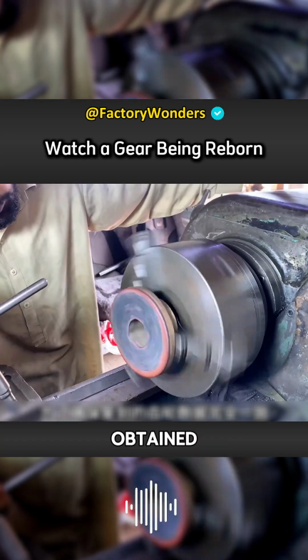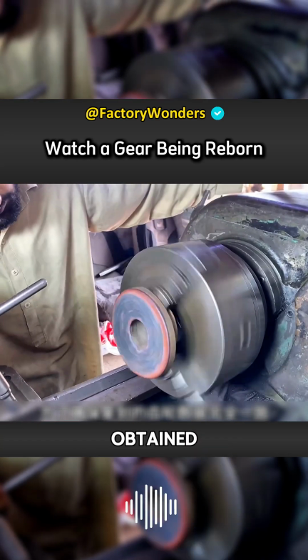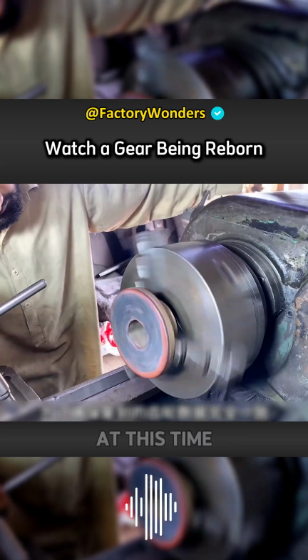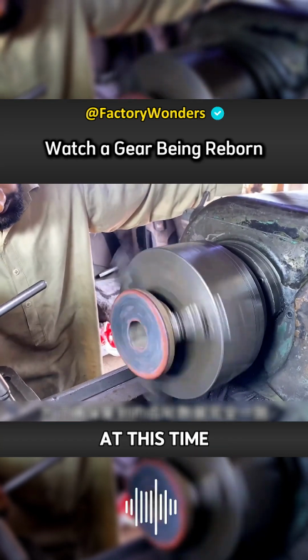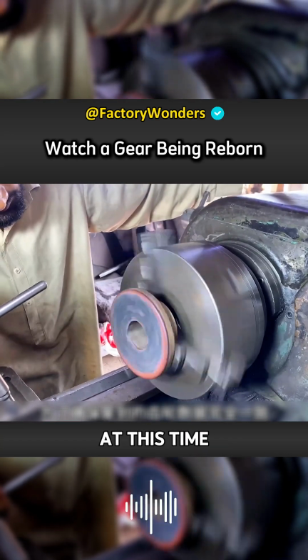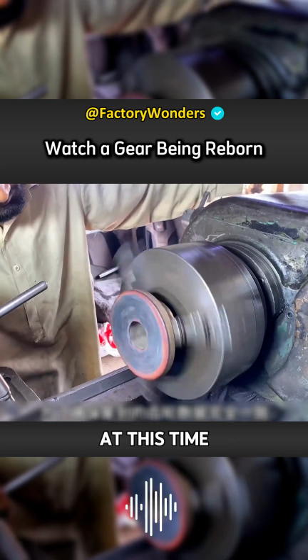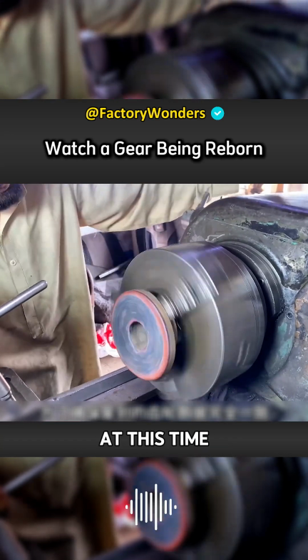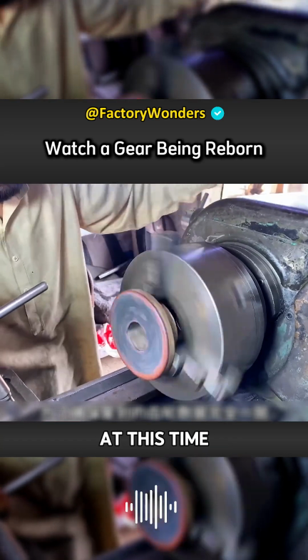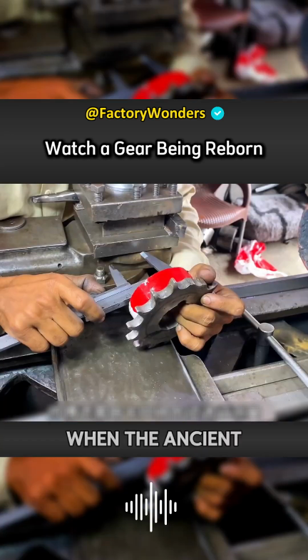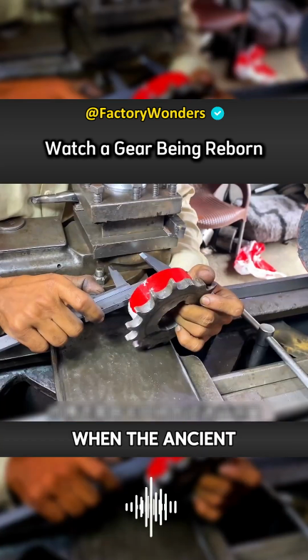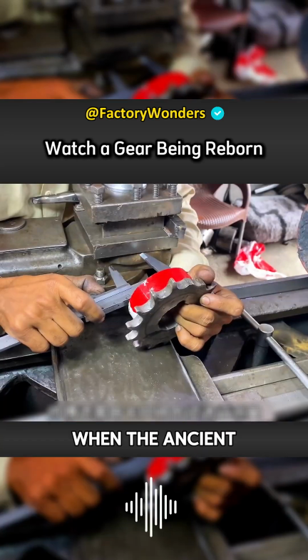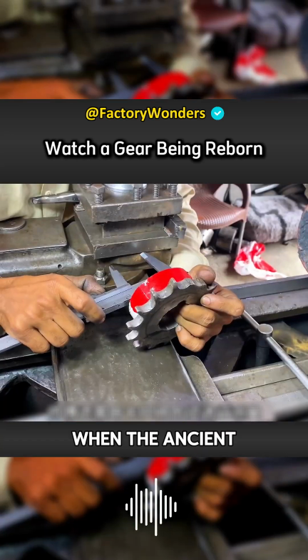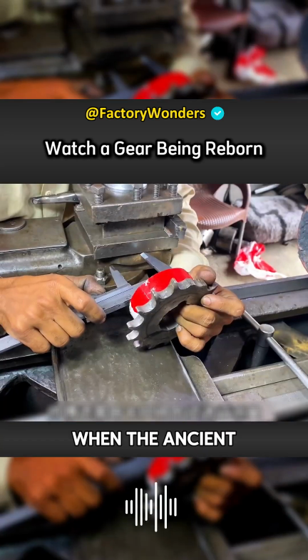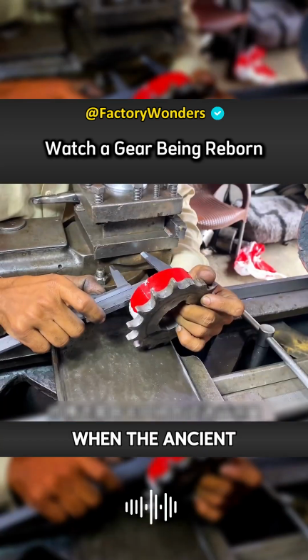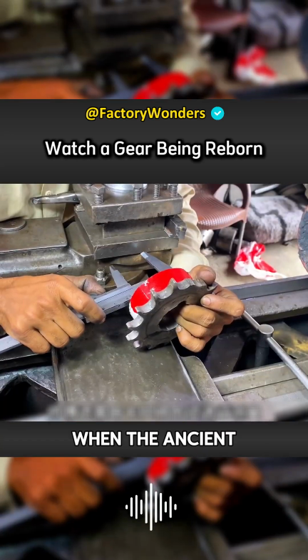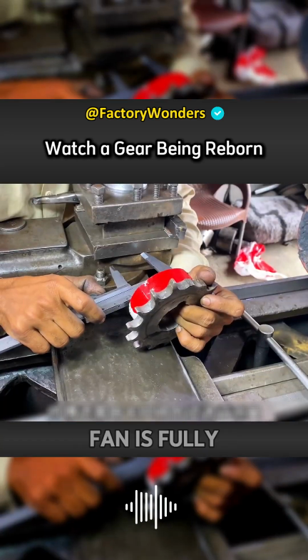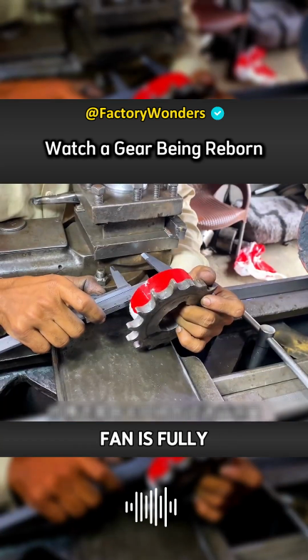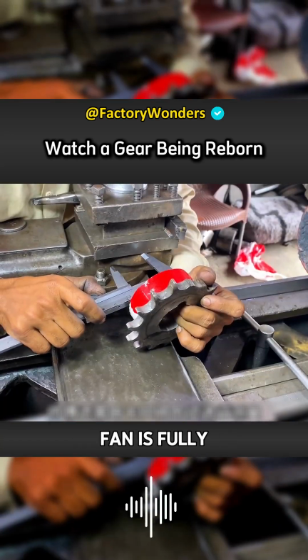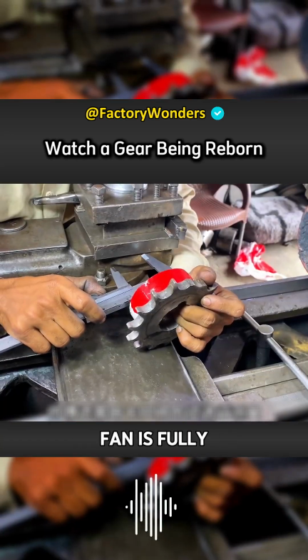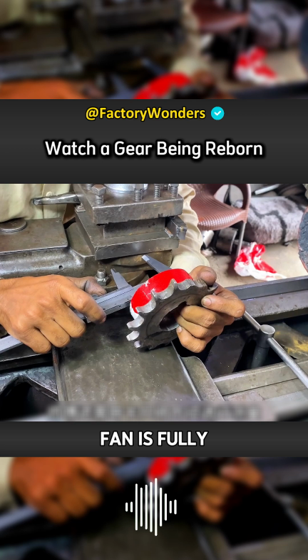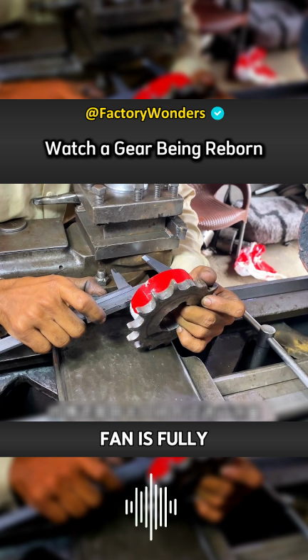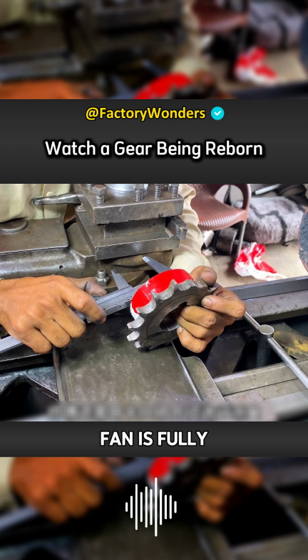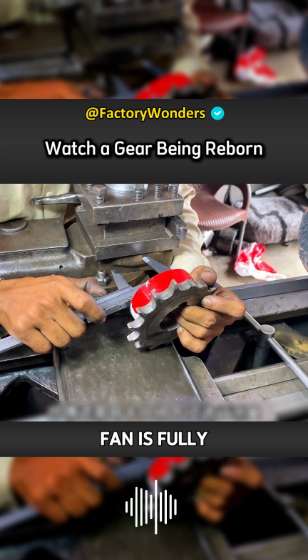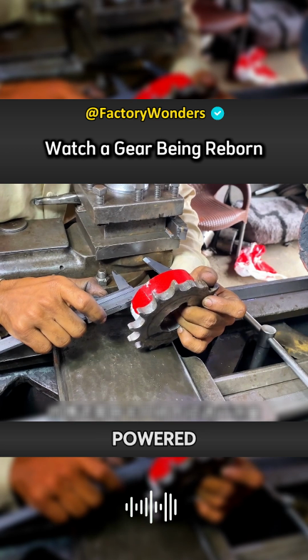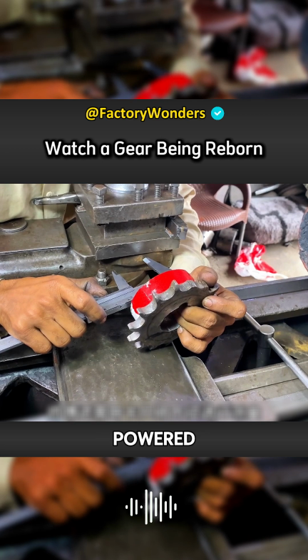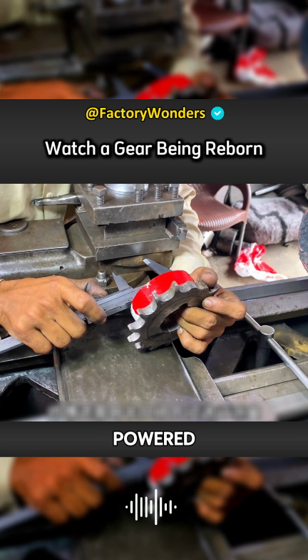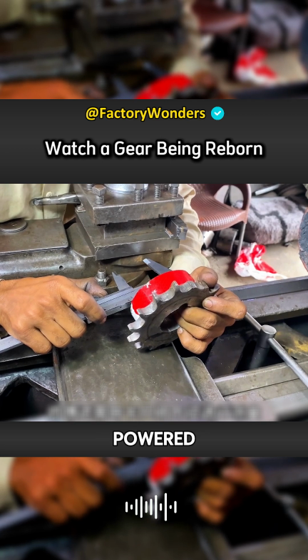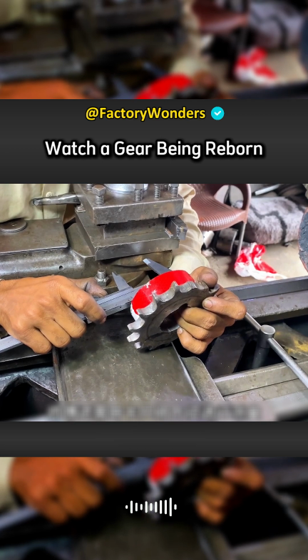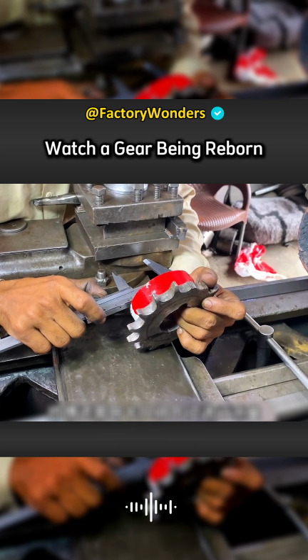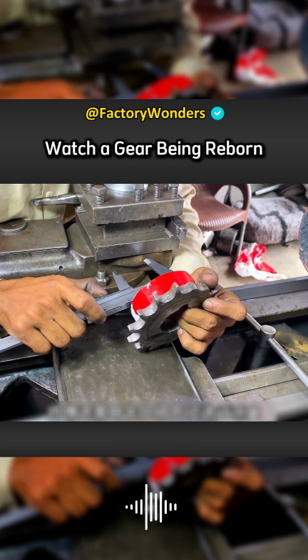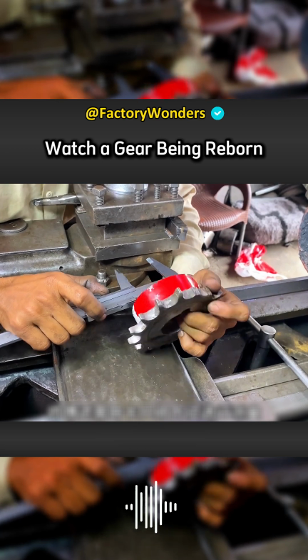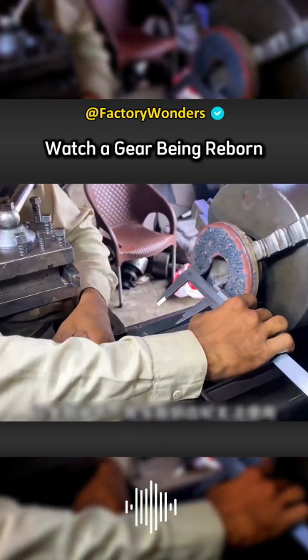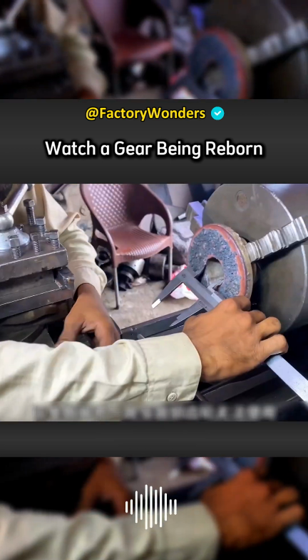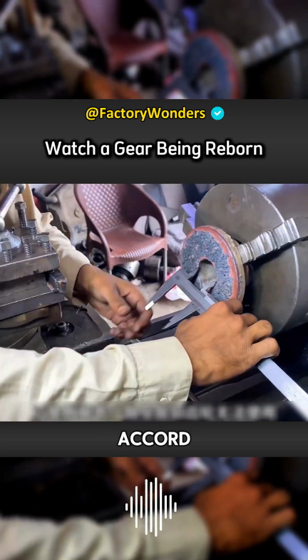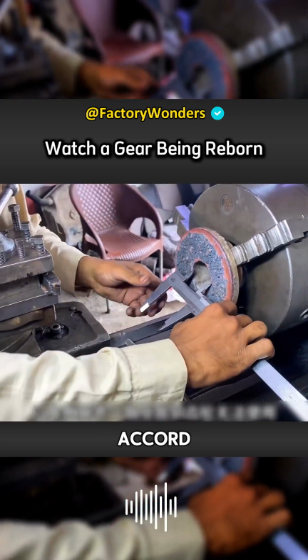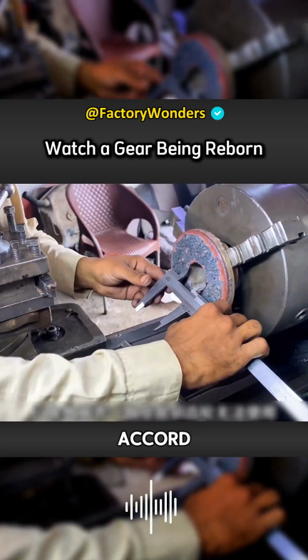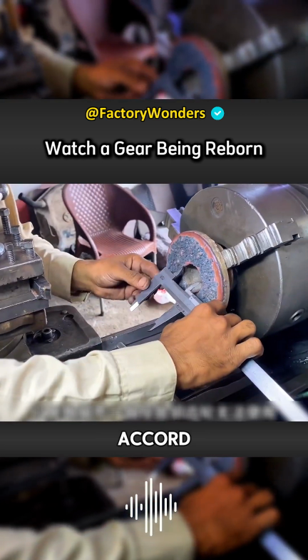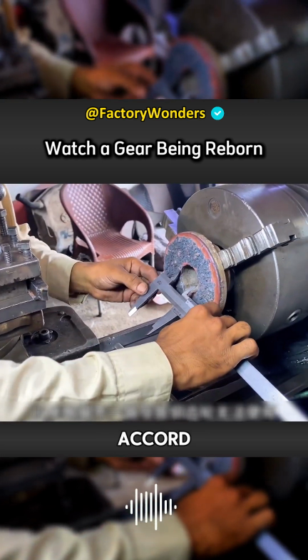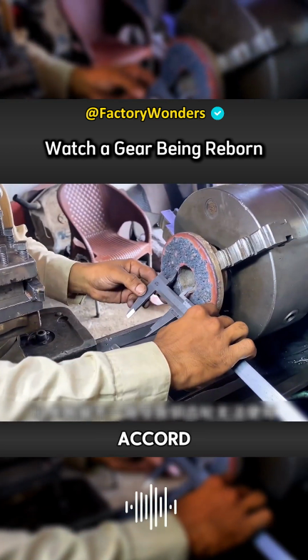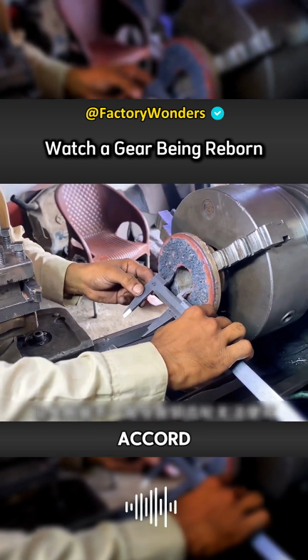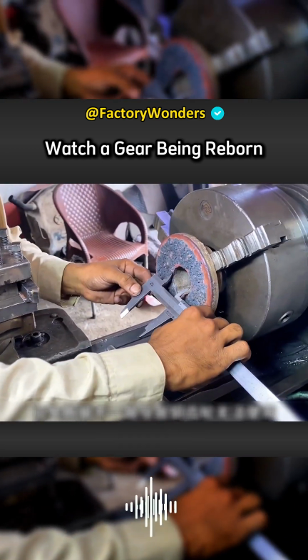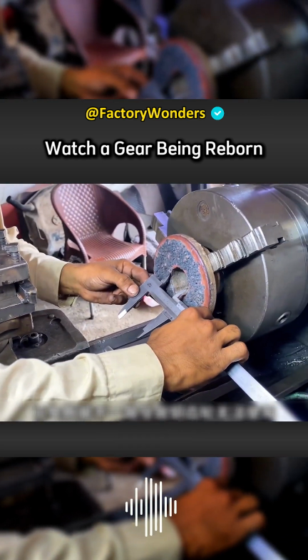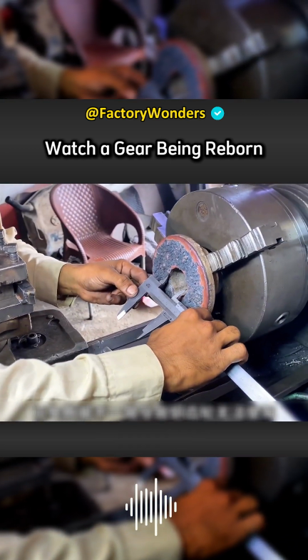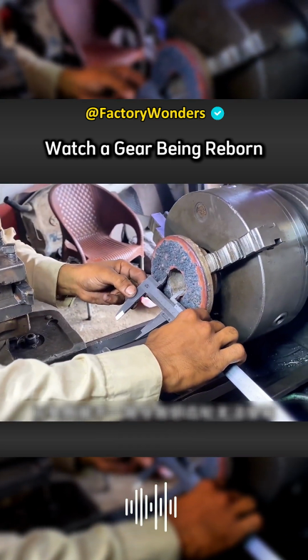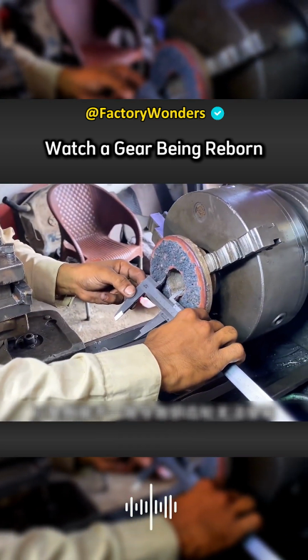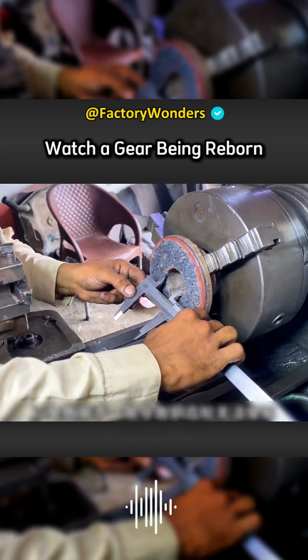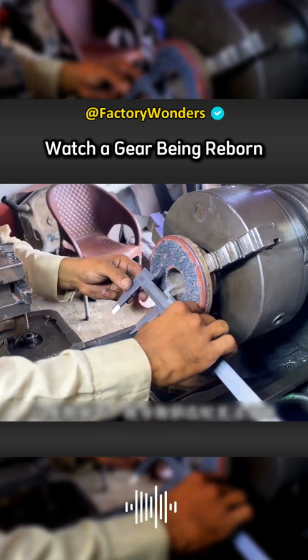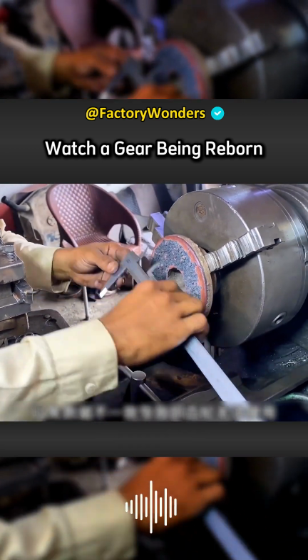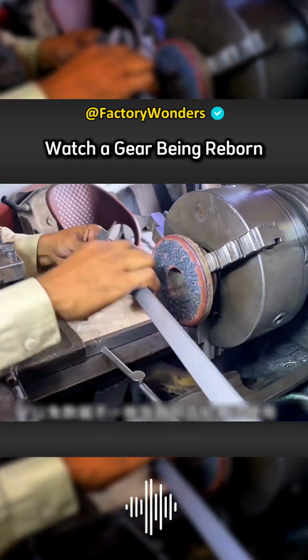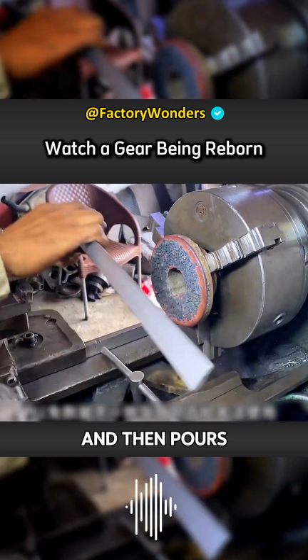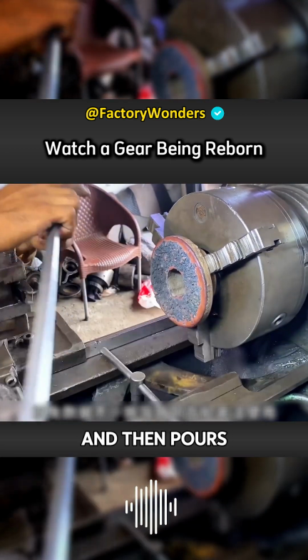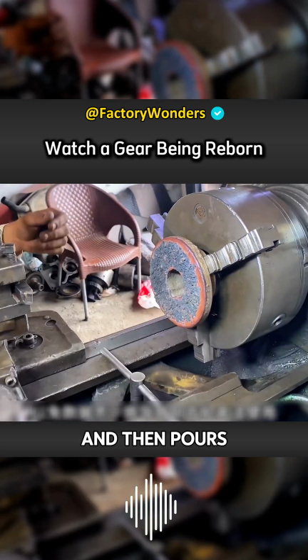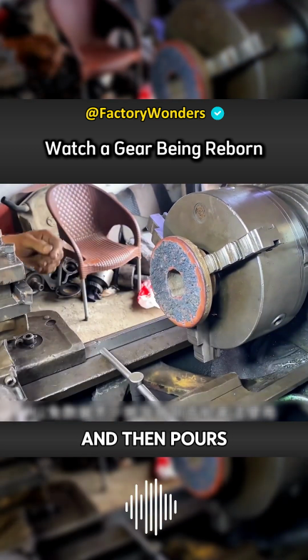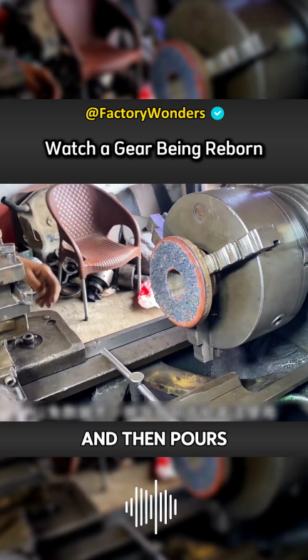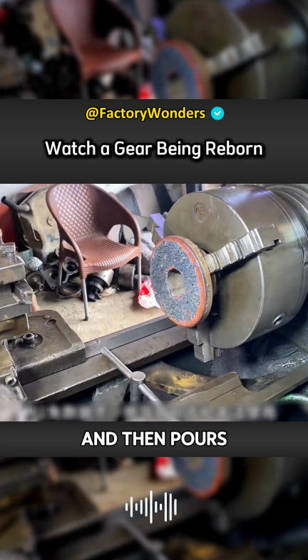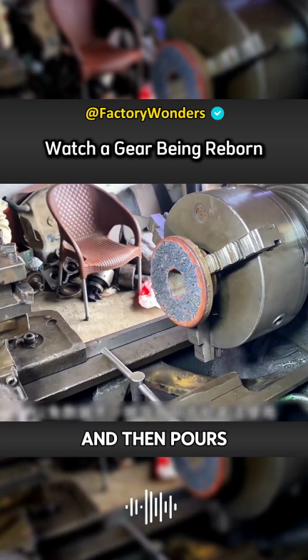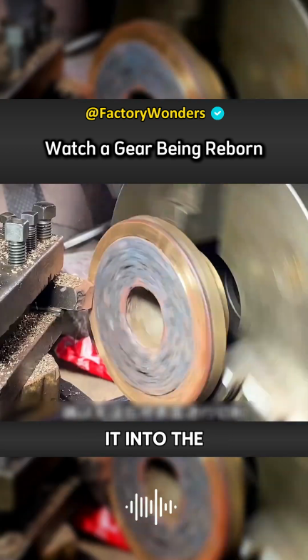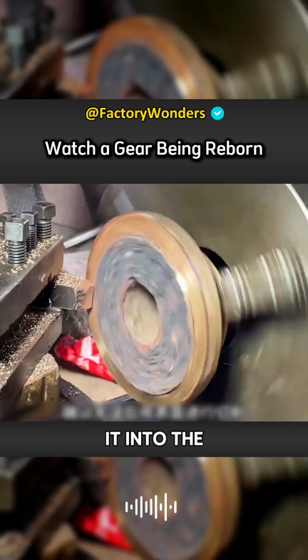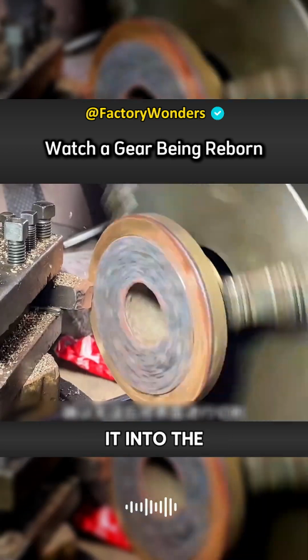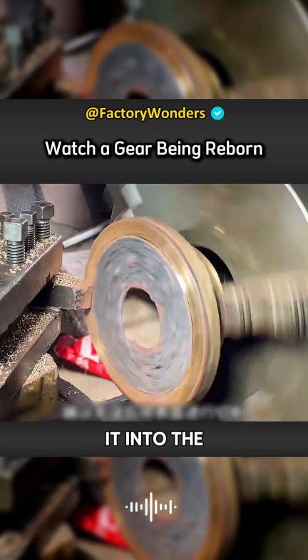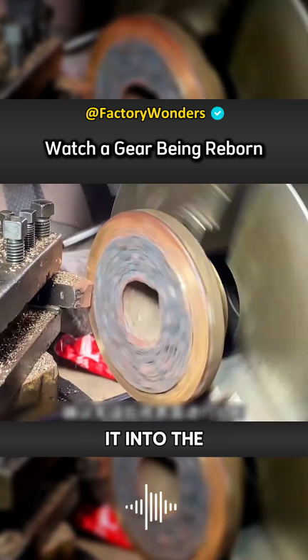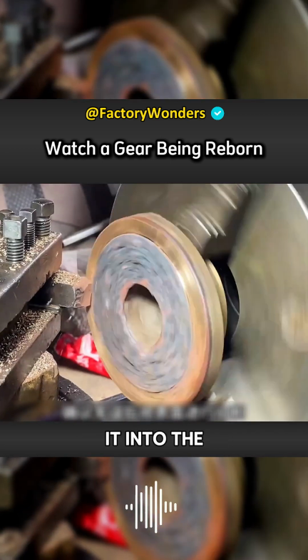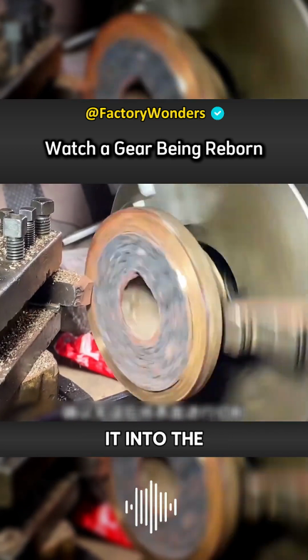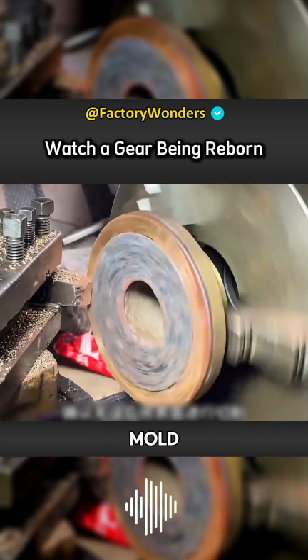At this time, when the blower fan is fully powered, the copper block quickly melts into copper water, which is then poured into the mold.